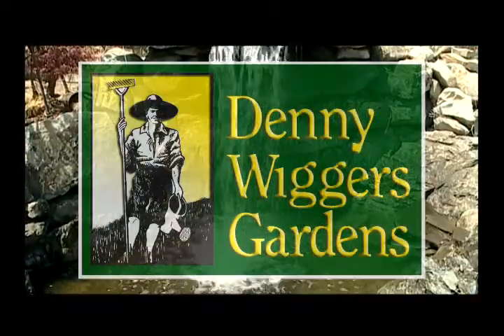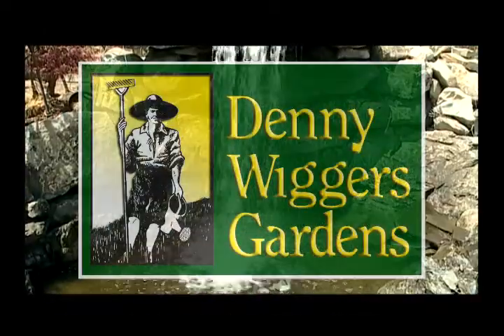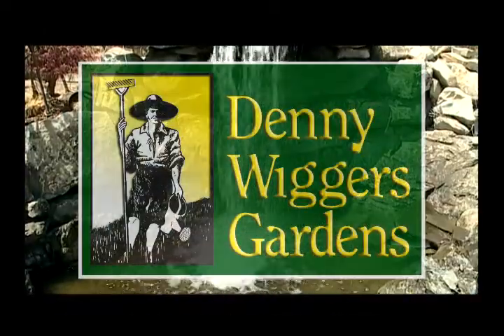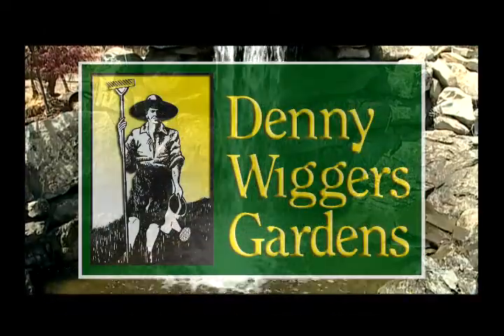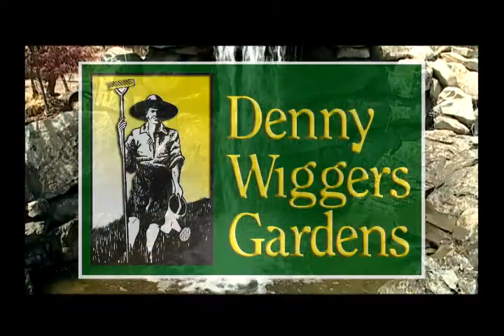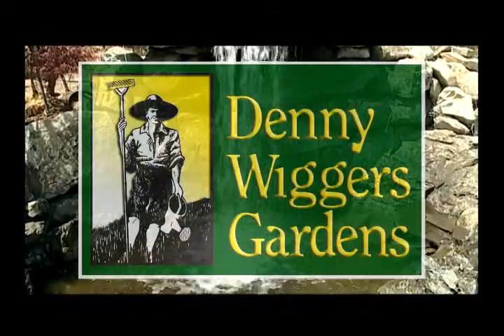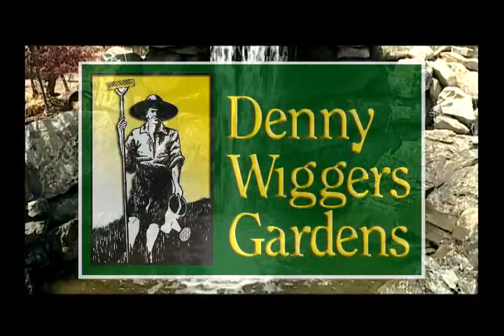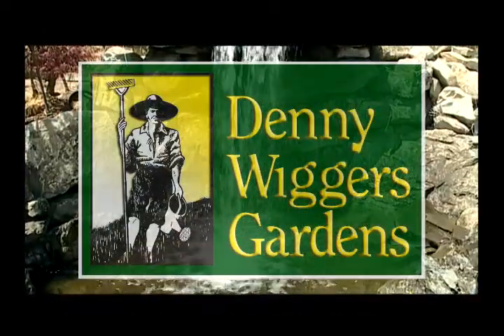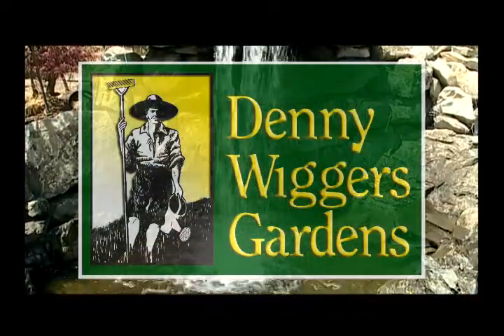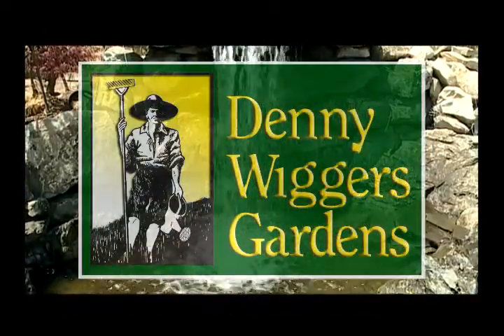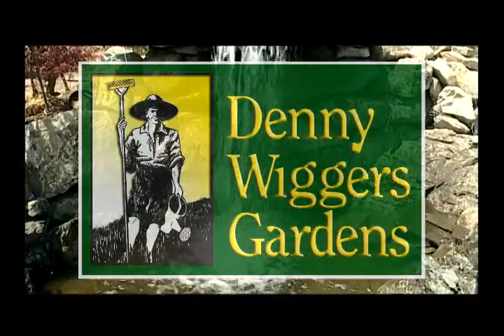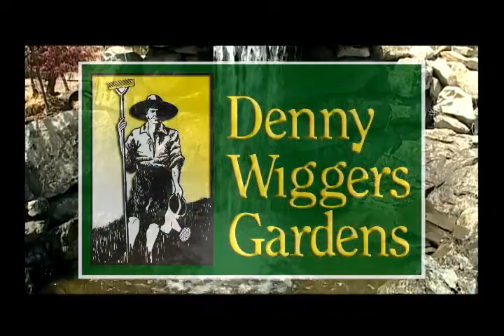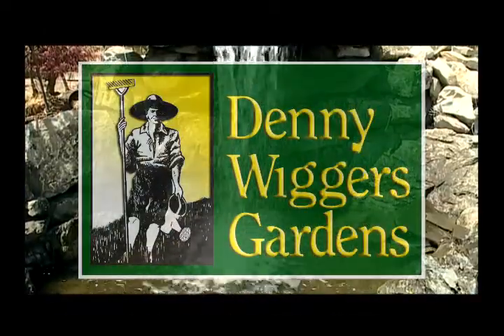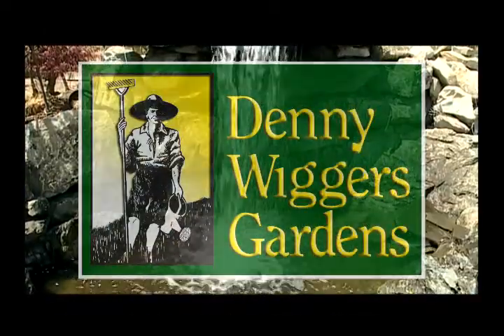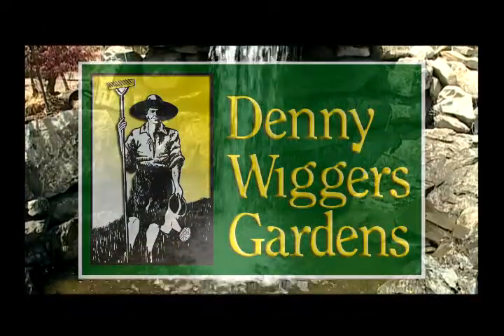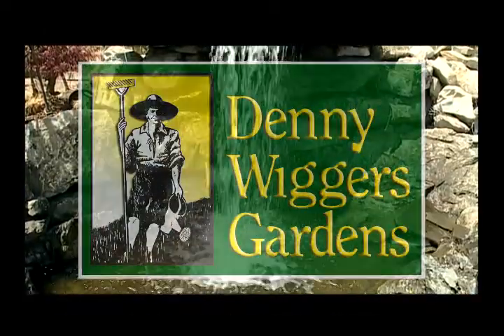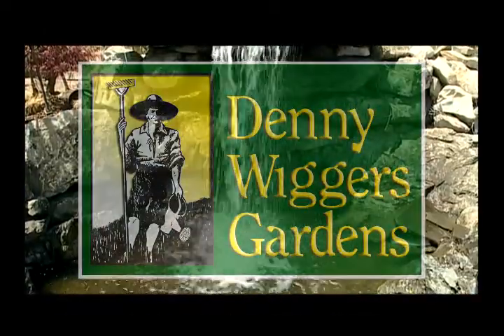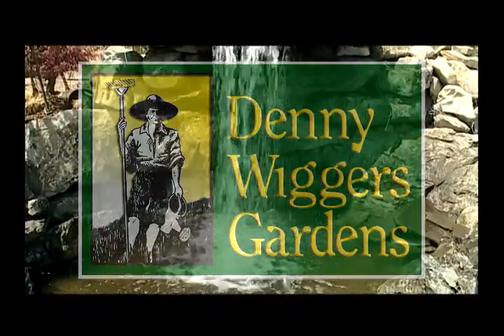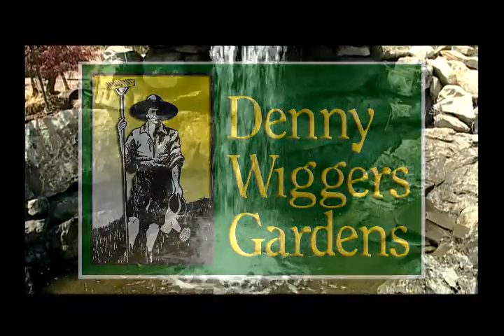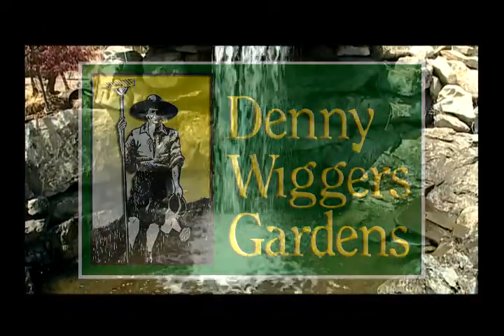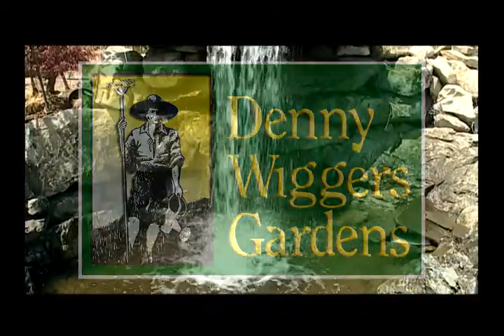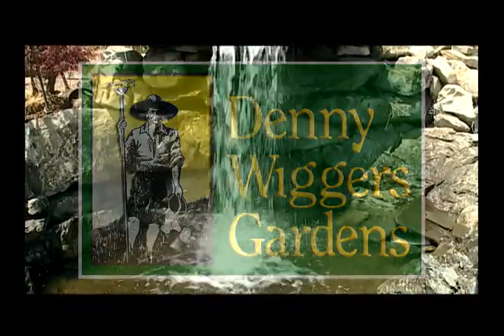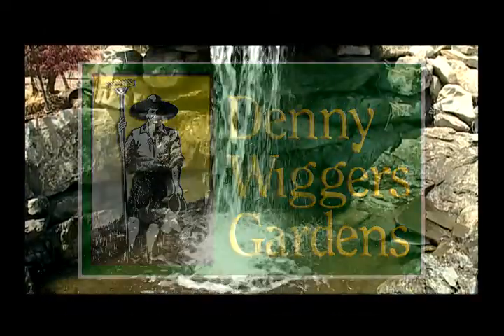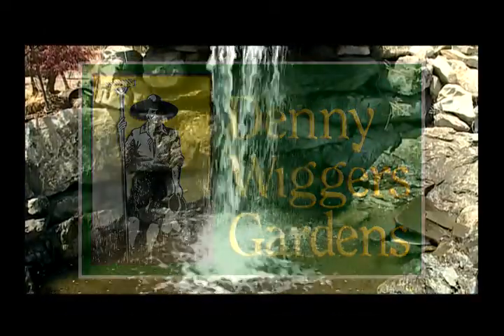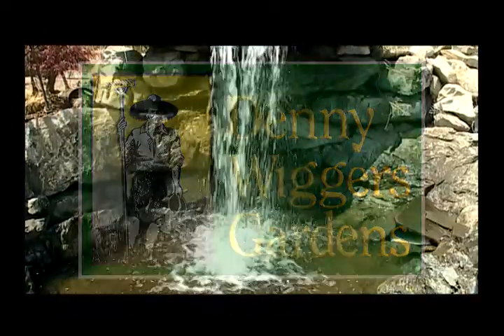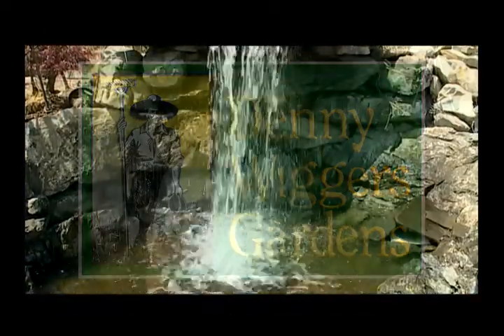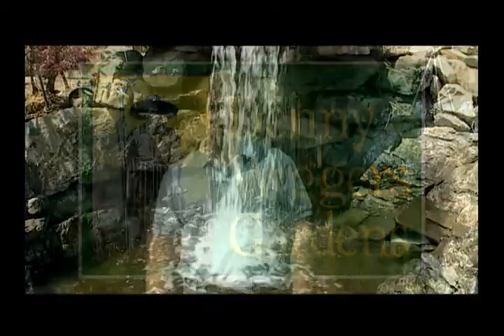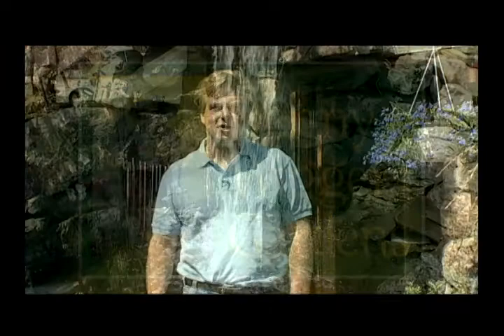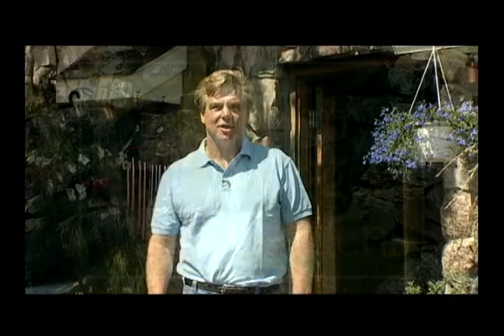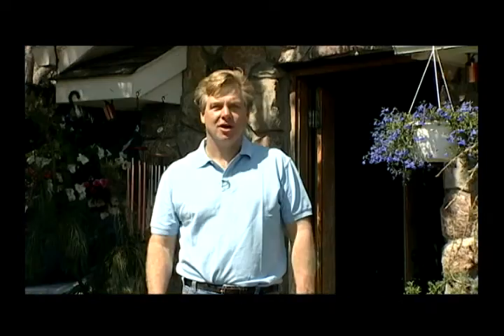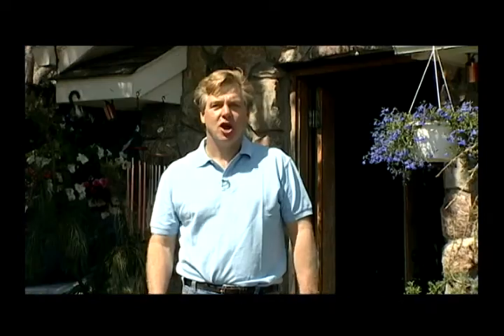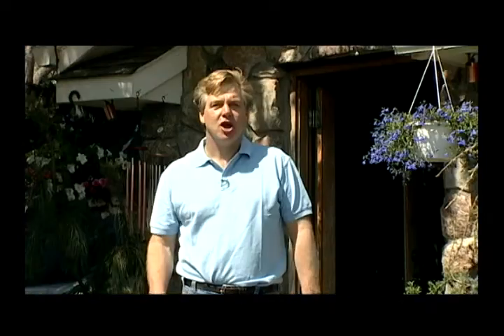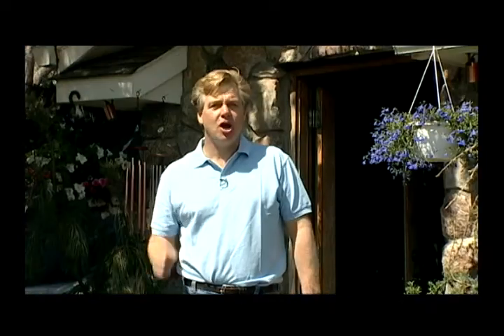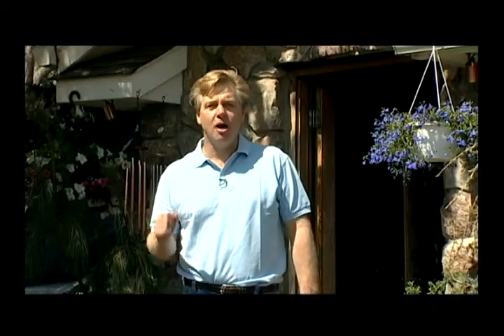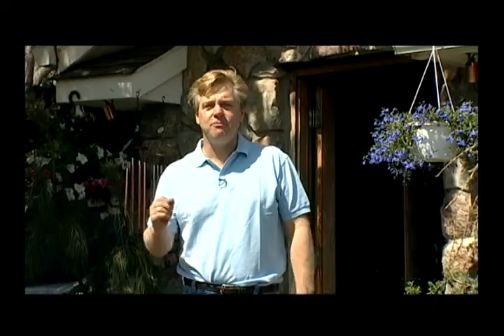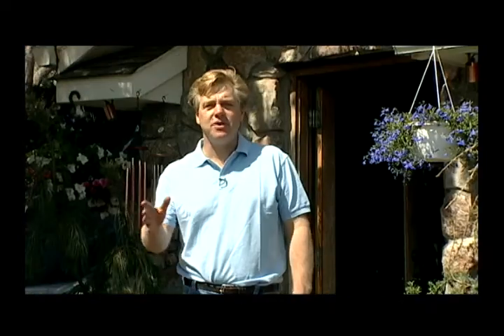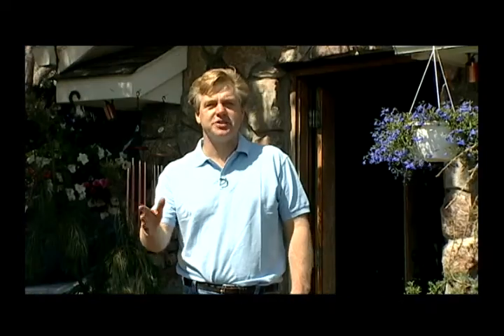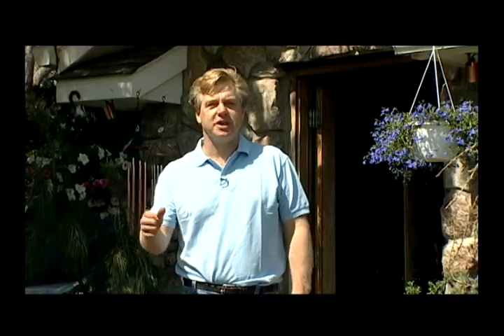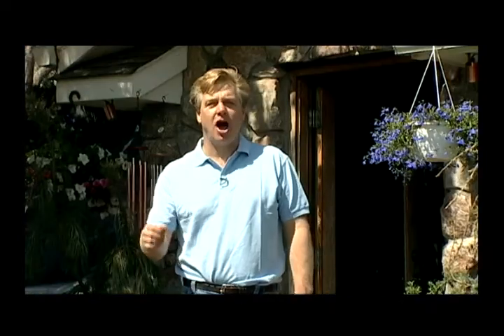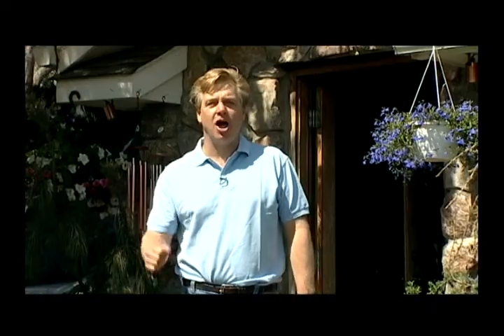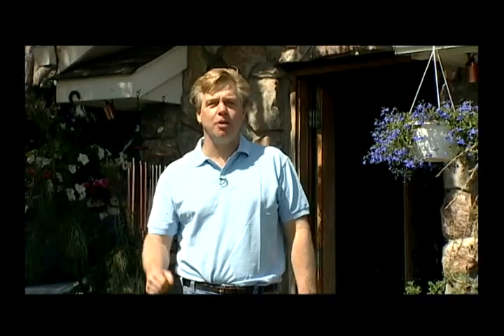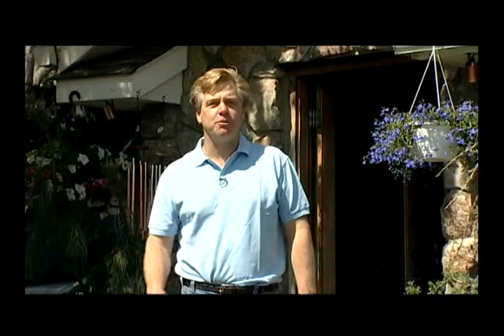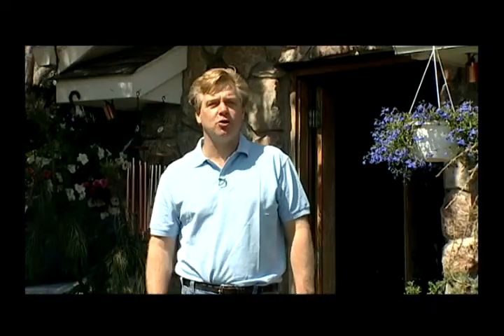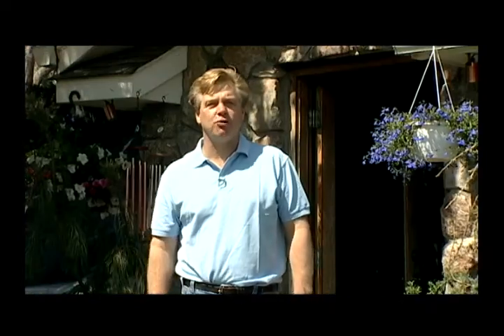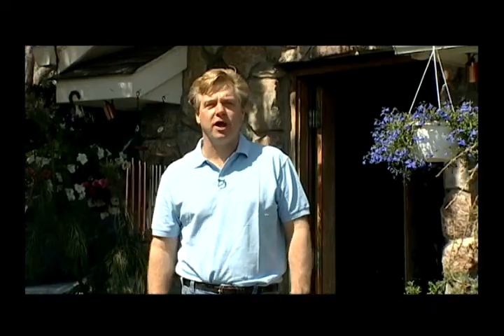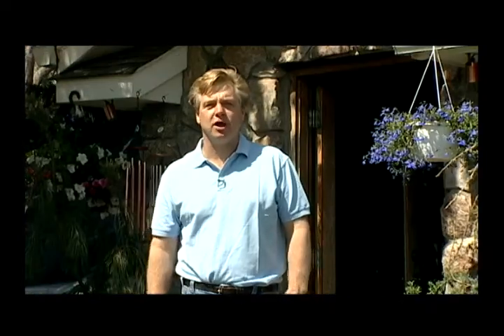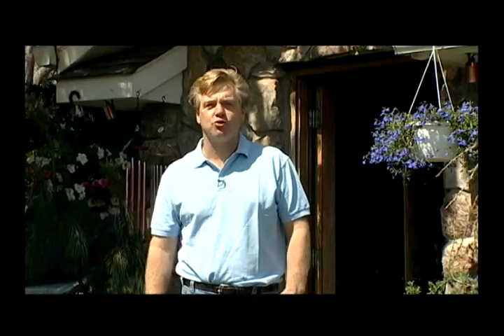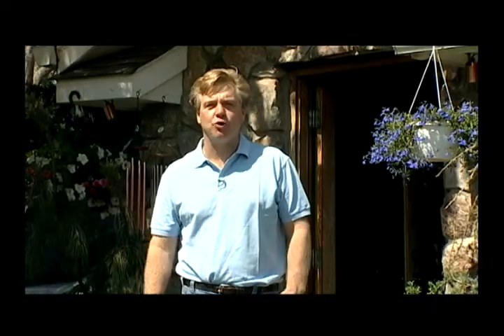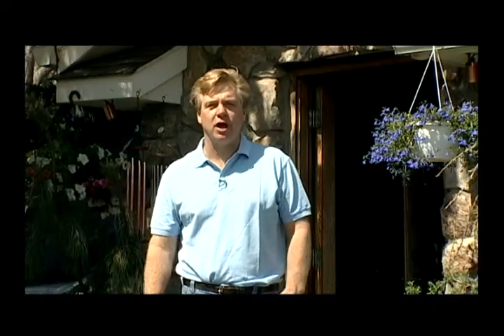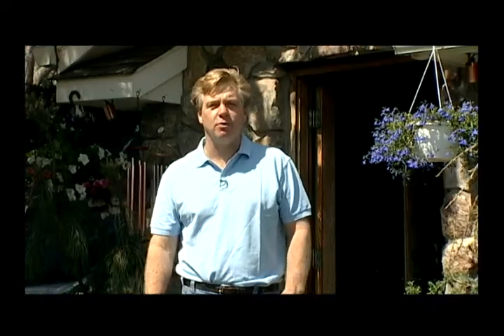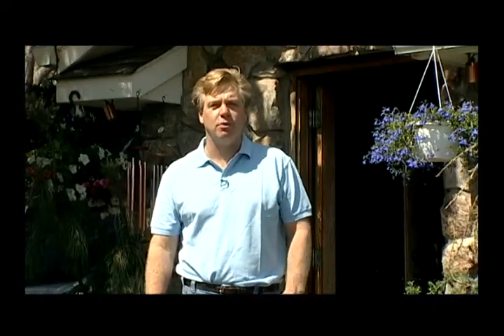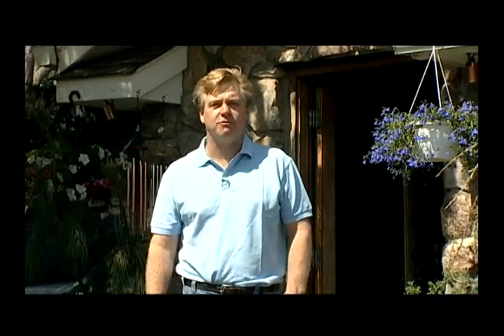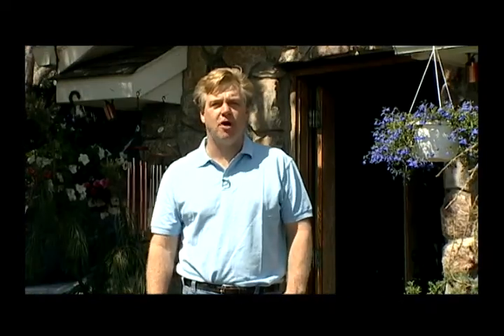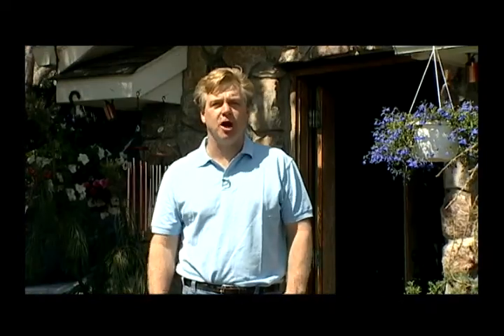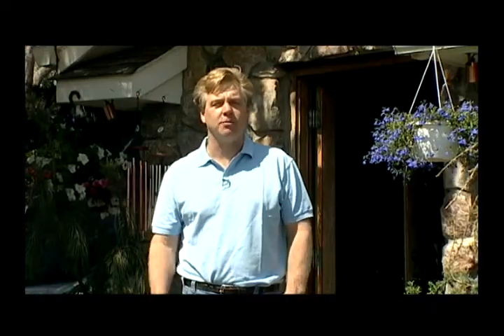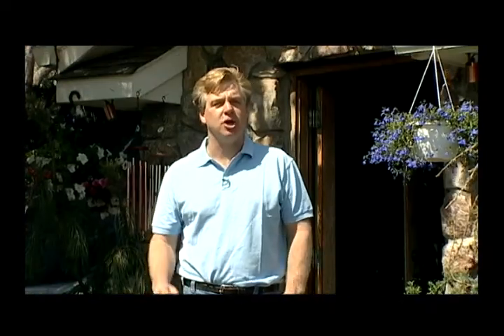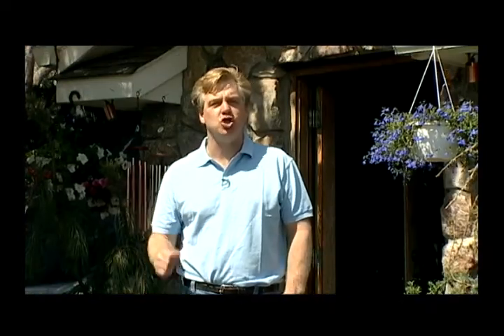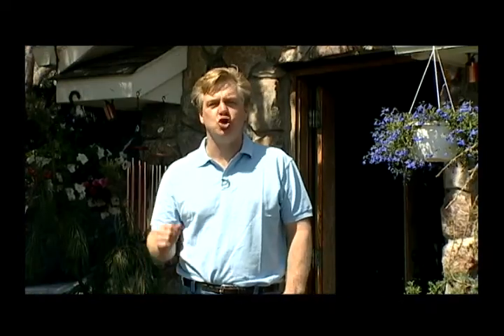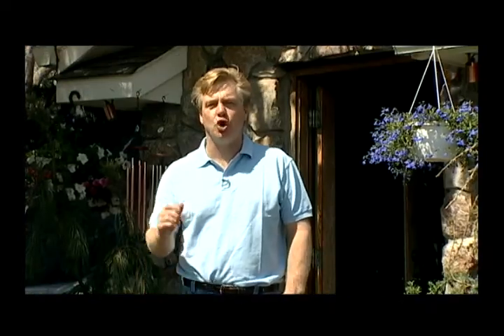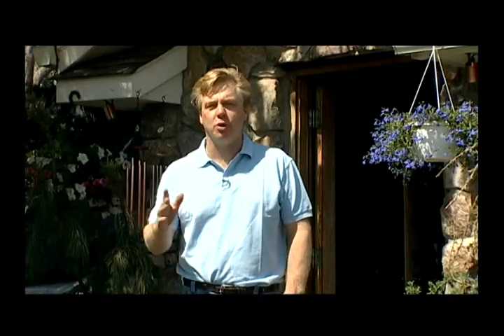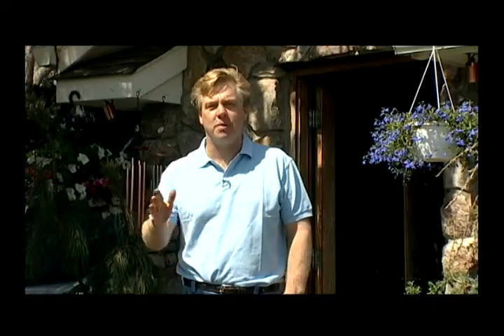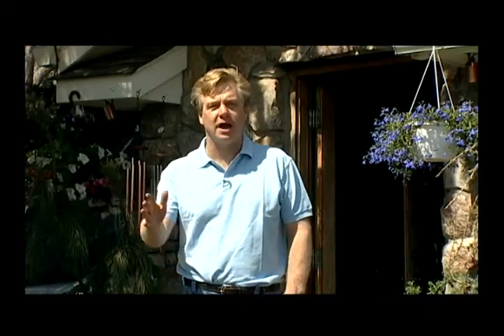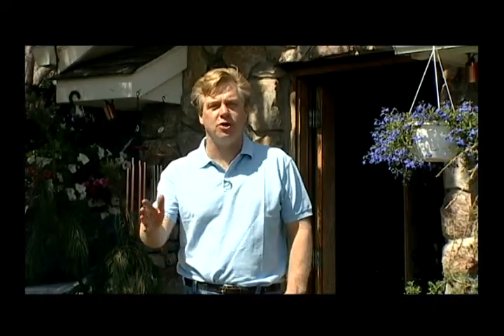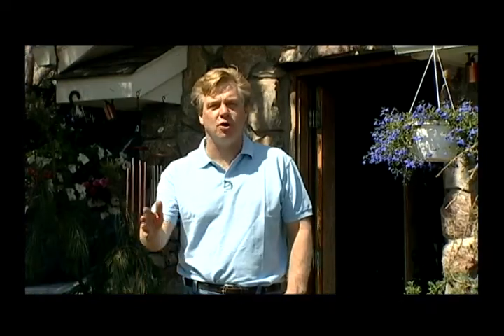Don't settle for the mundane. Discover Denny Wigger's Gardens. Come visit. I'll help you create a tranquil environment in your backyard.